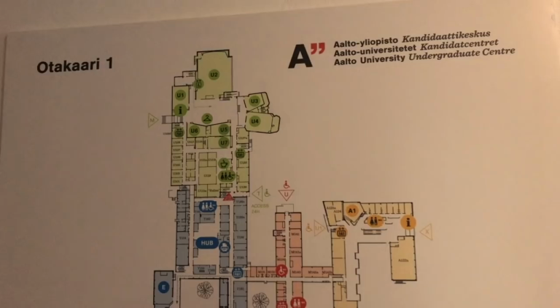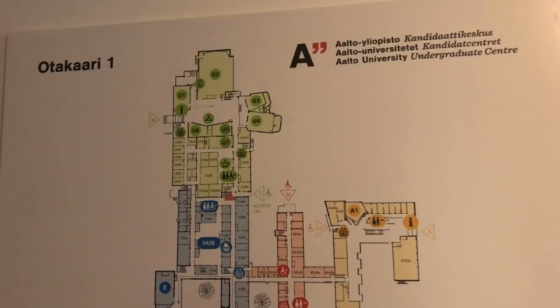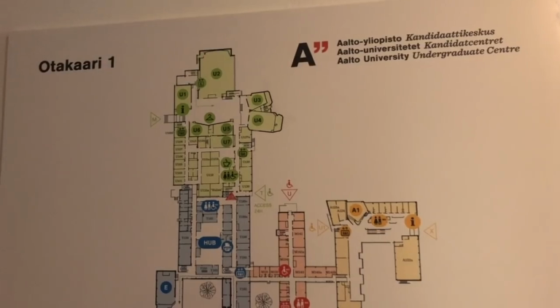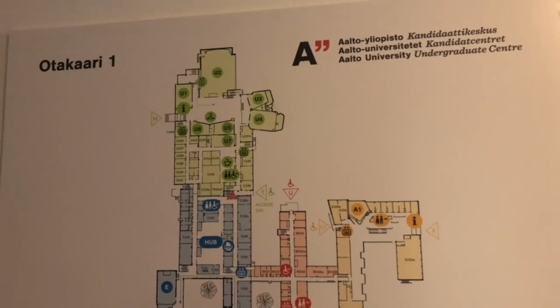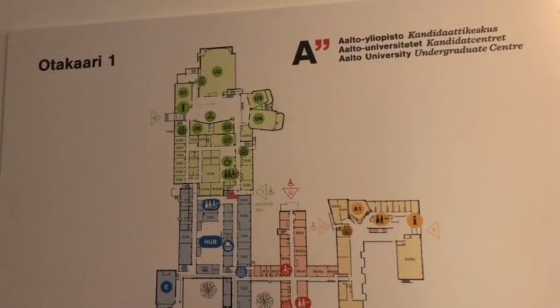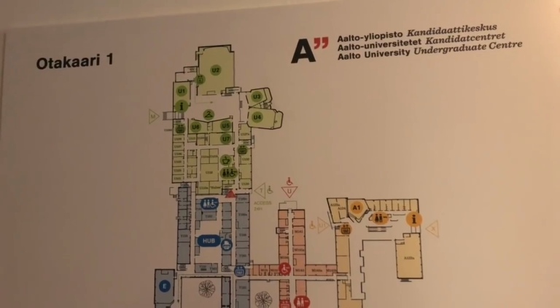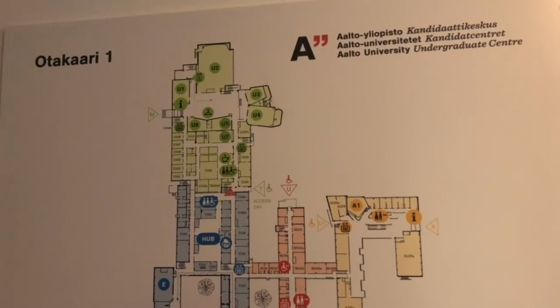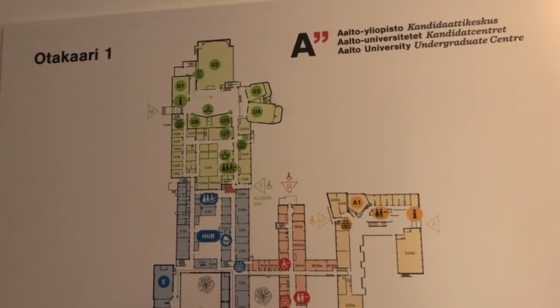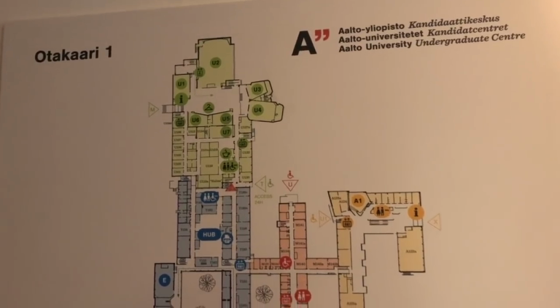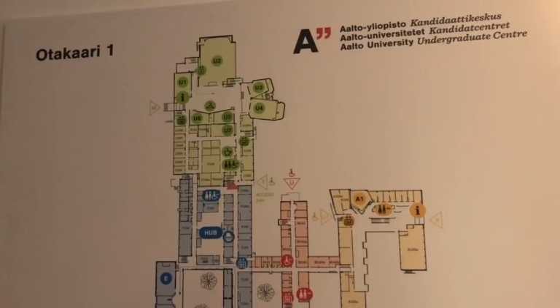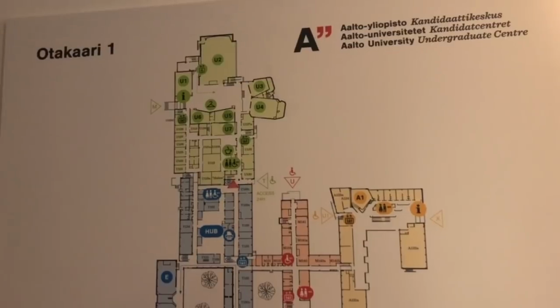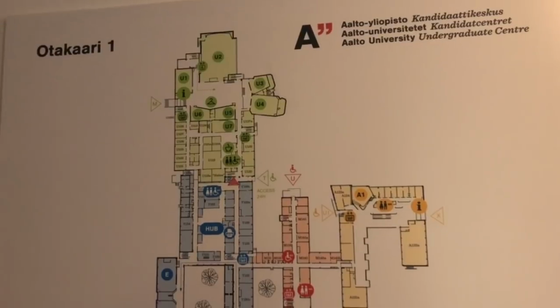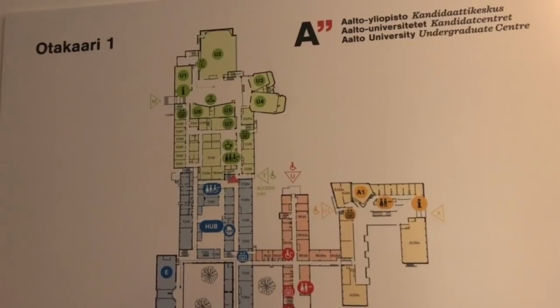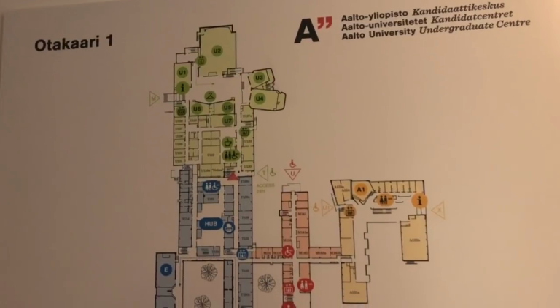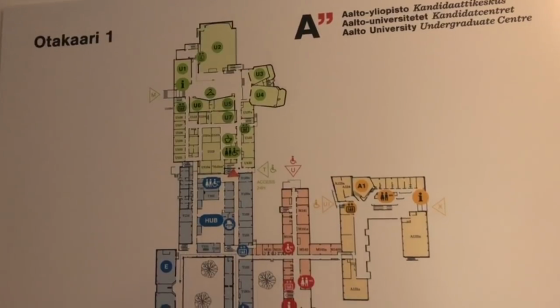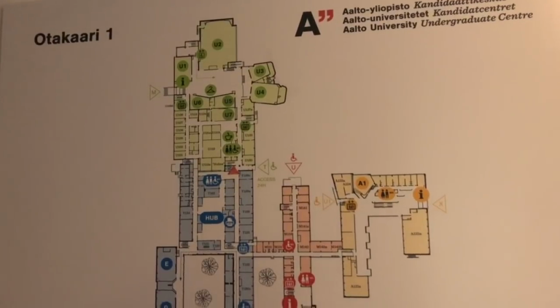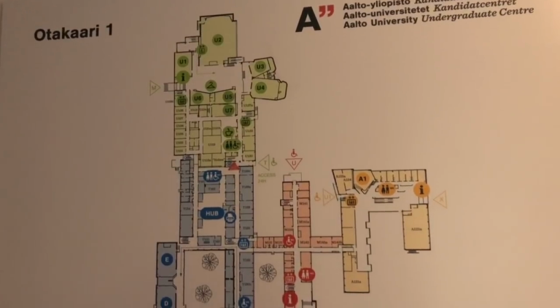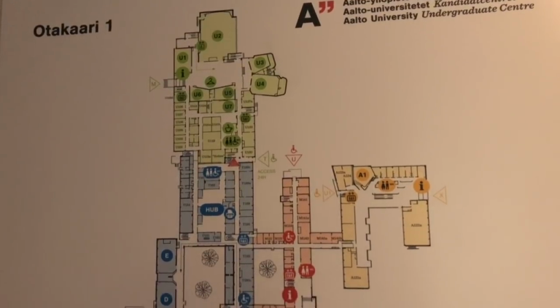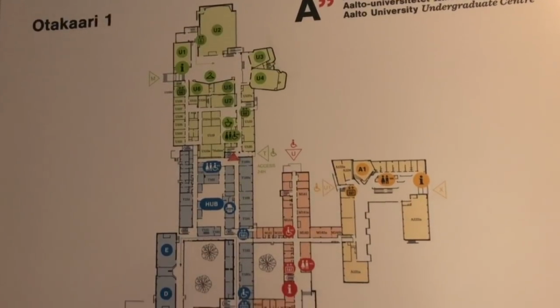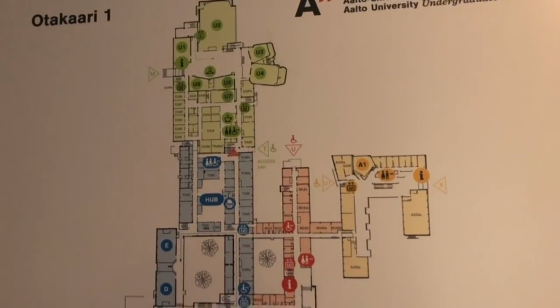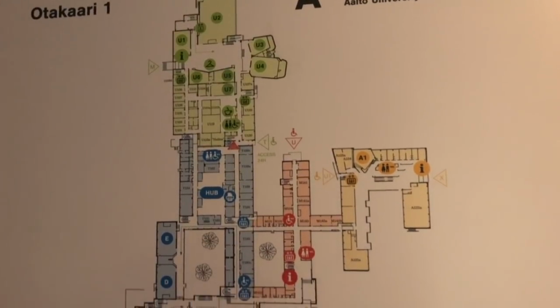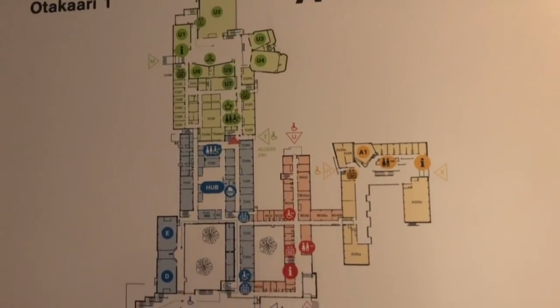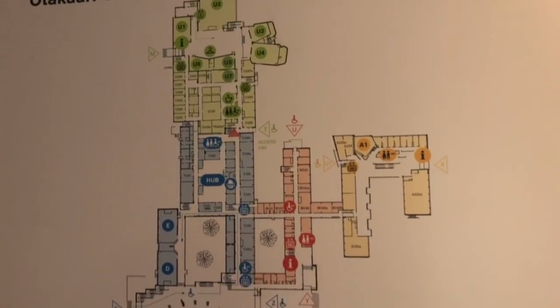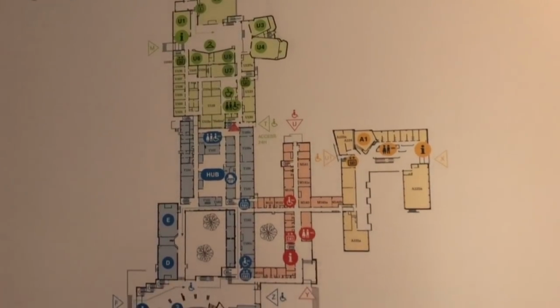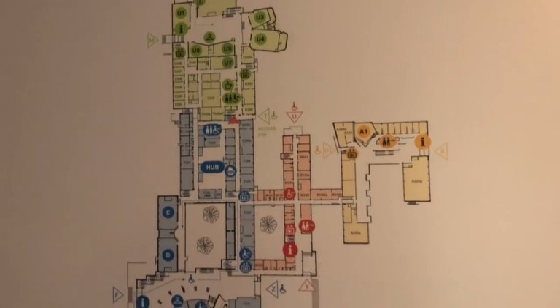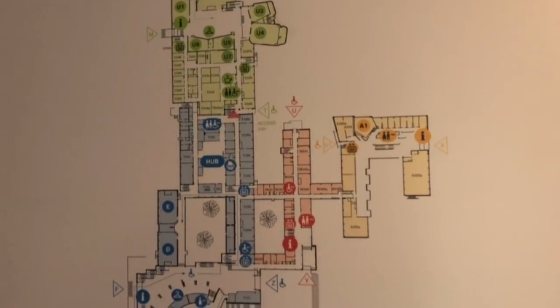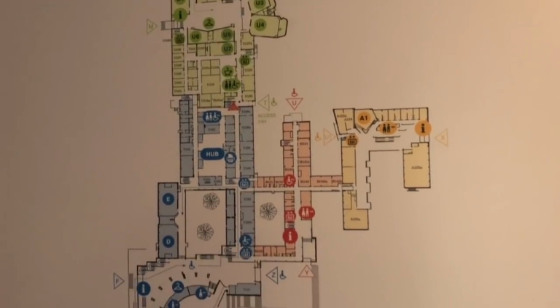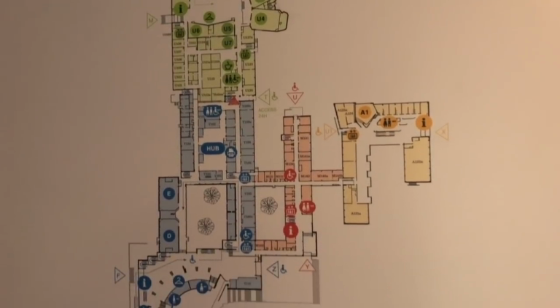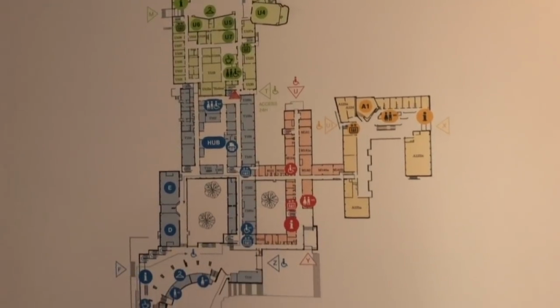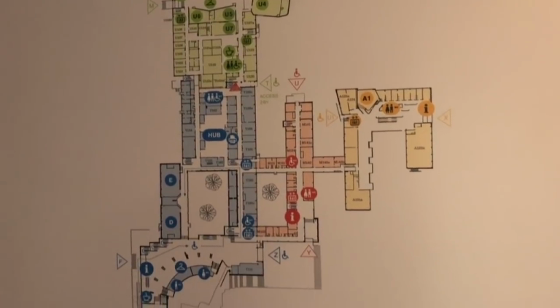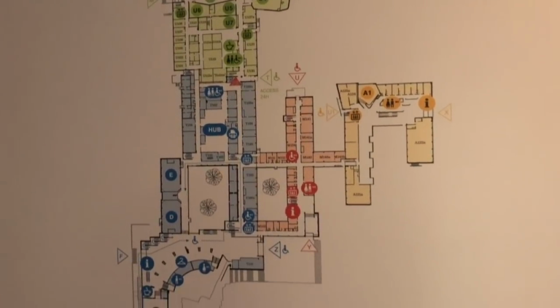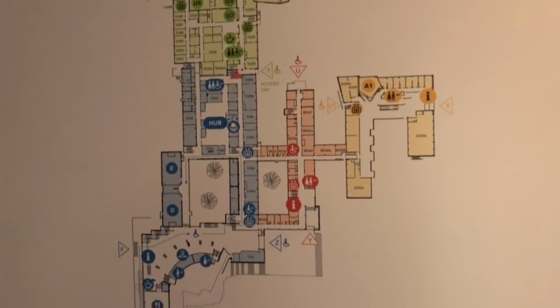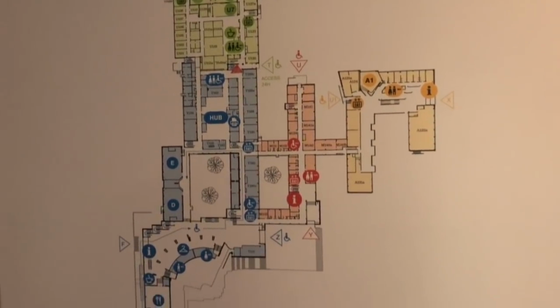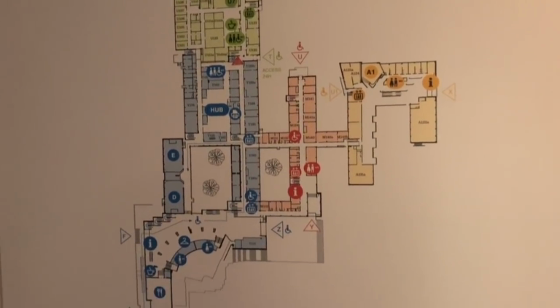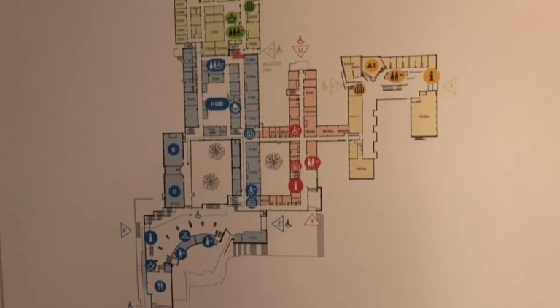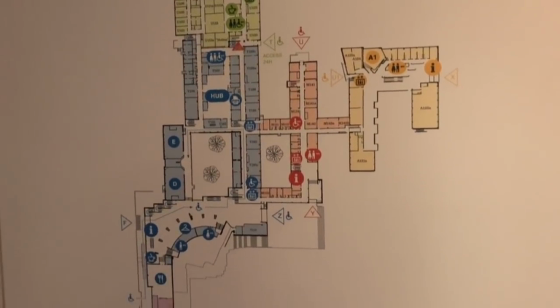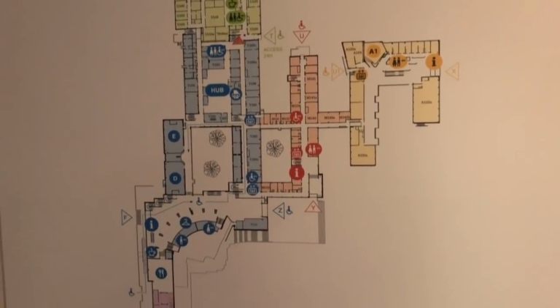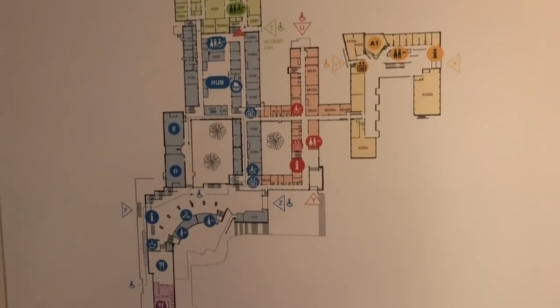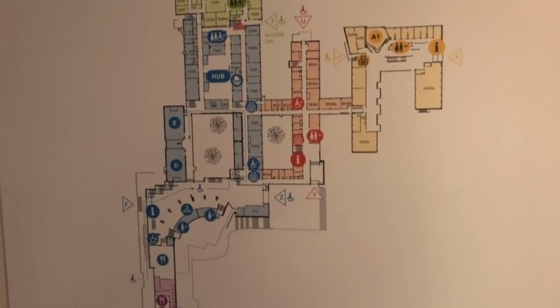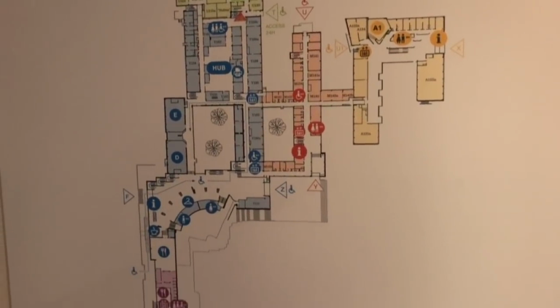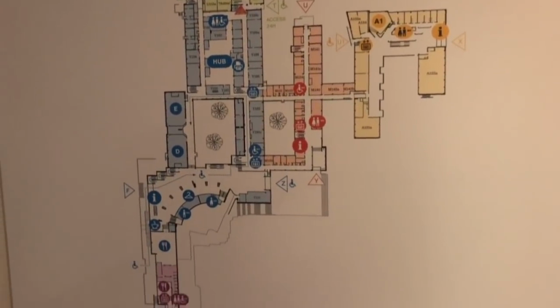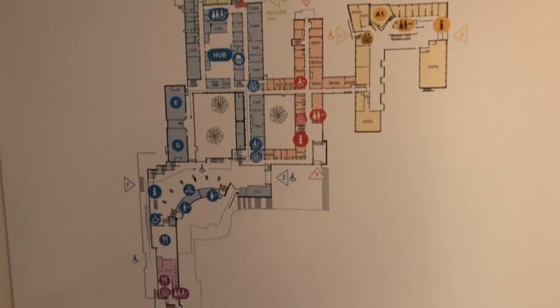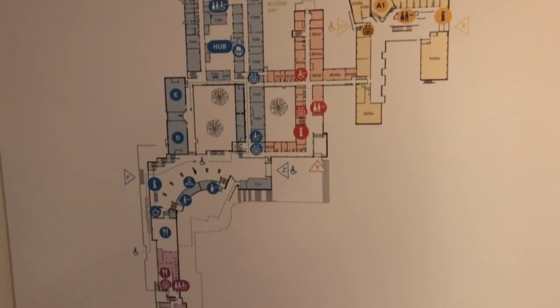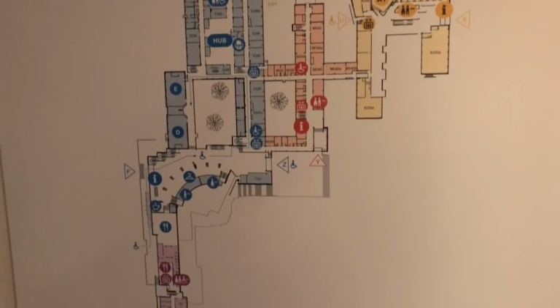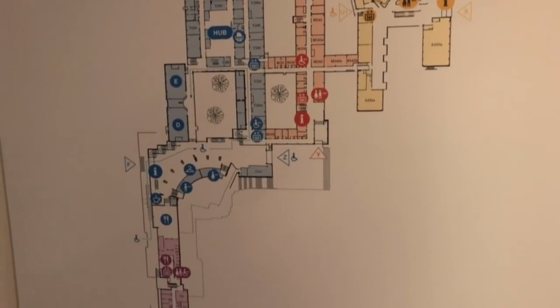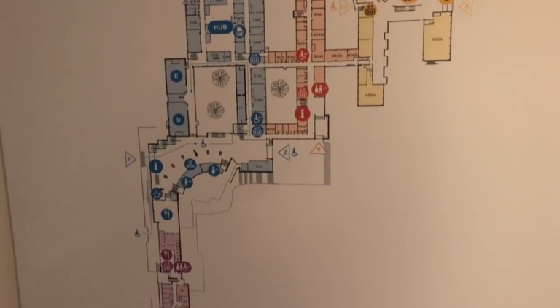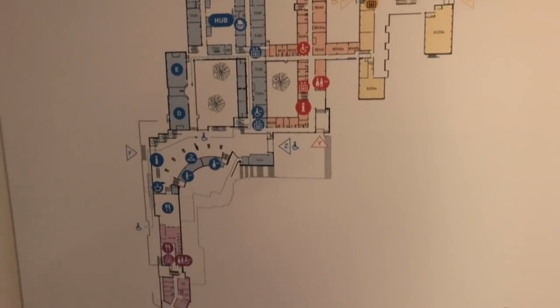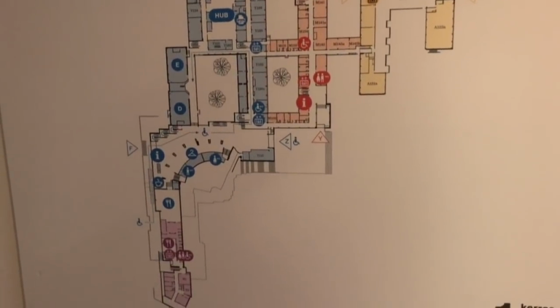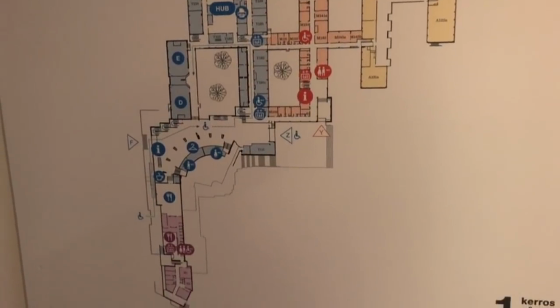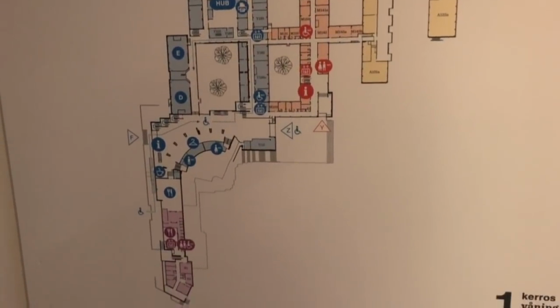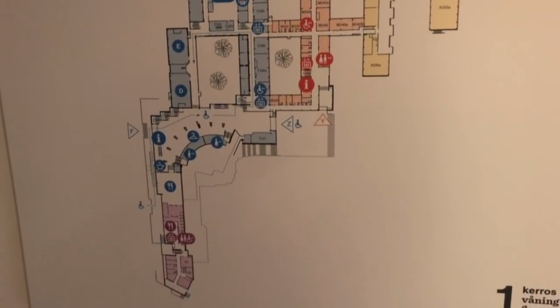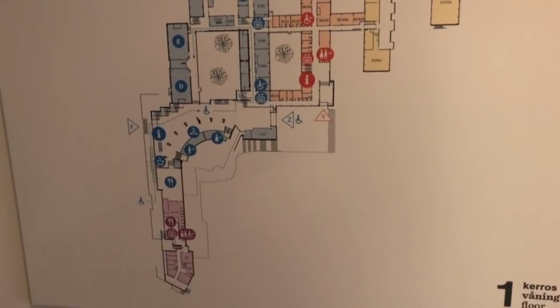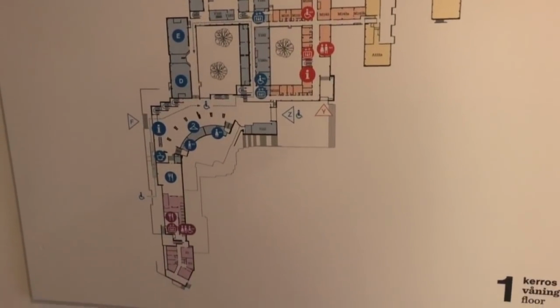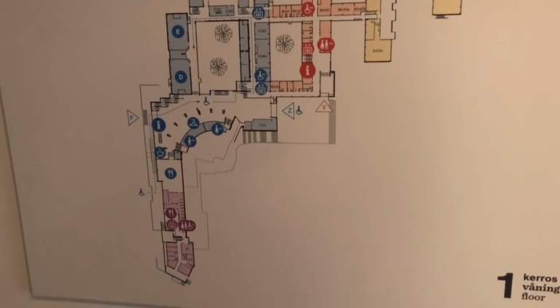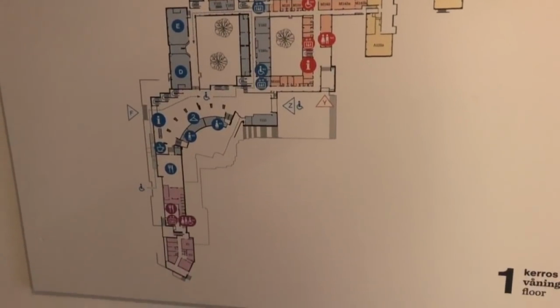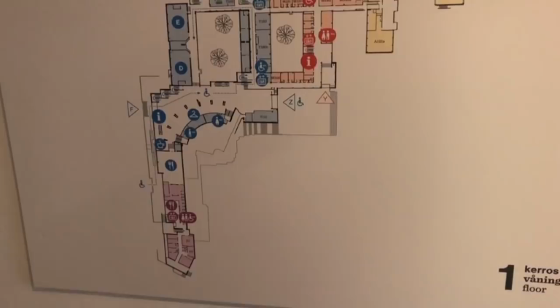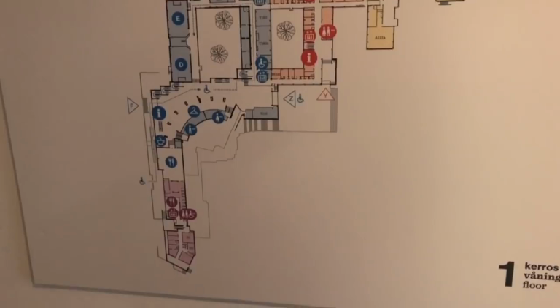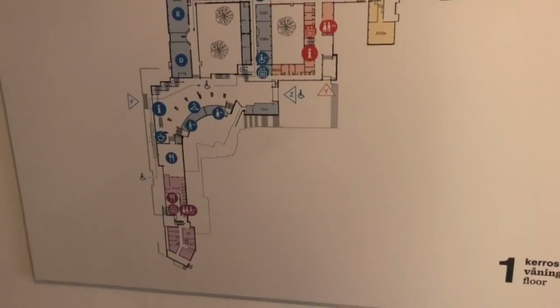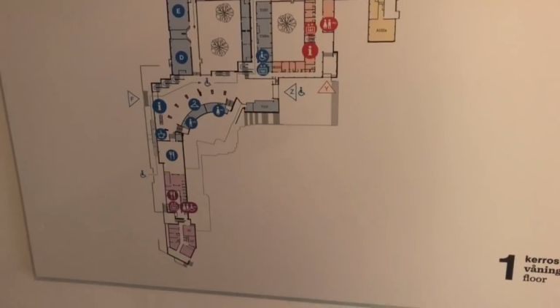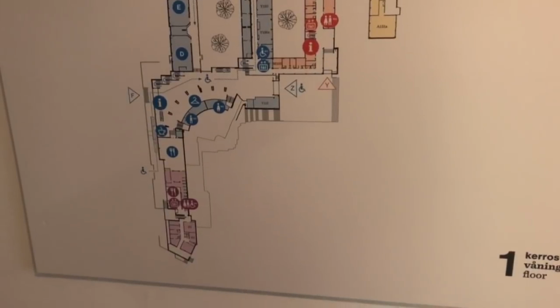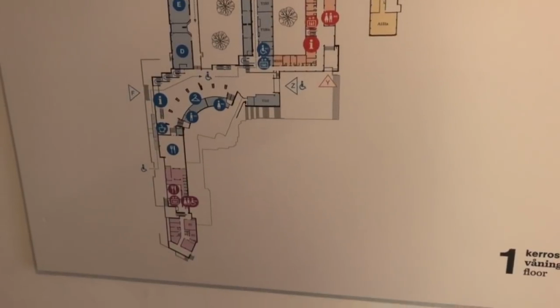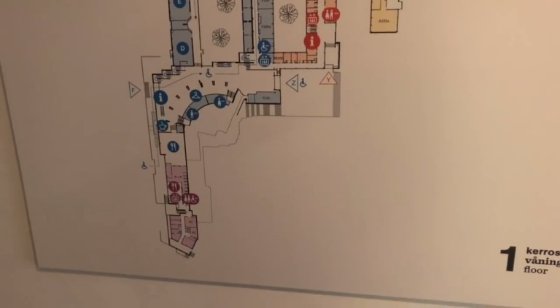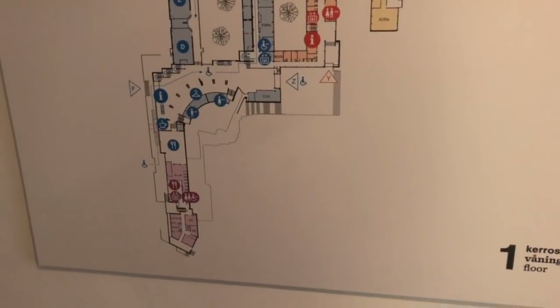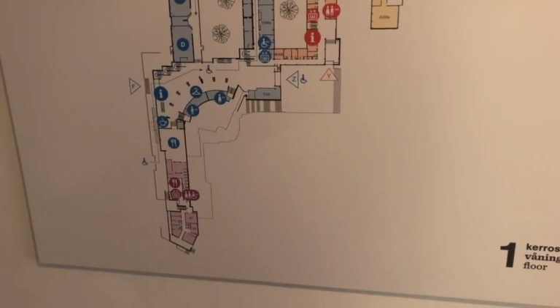Here is the map of the whole undergraduate center. Yeah, I know it's huge, but no worries — somebody will always help you to find your way.